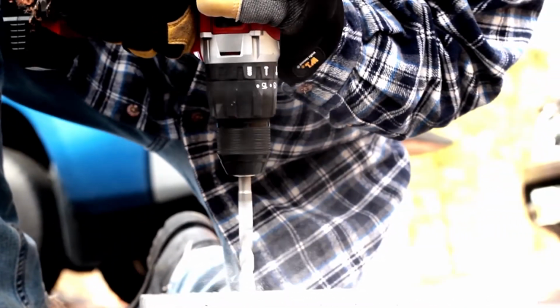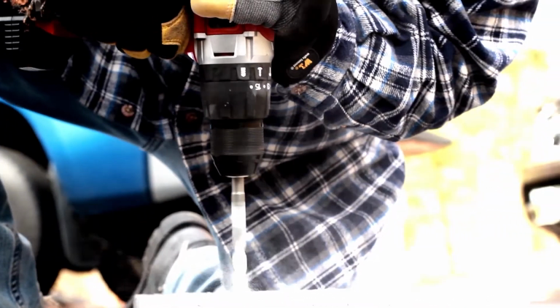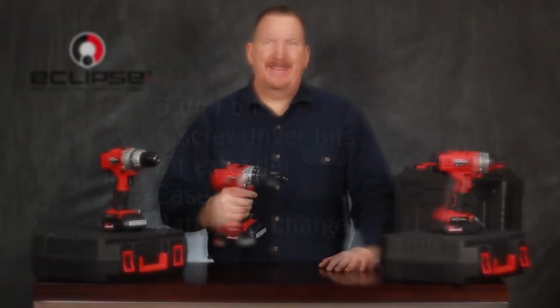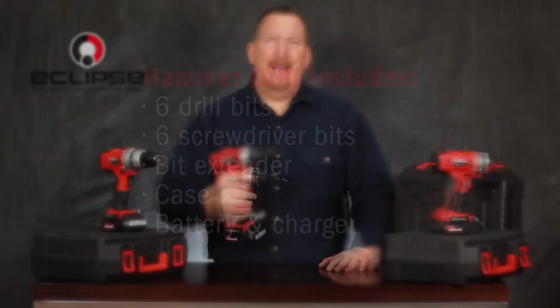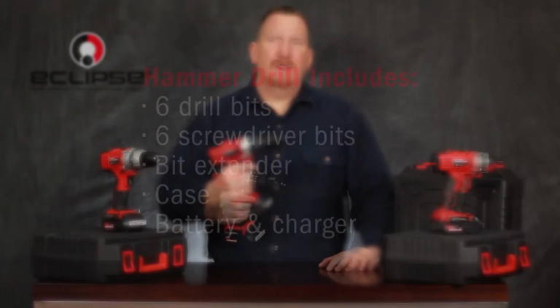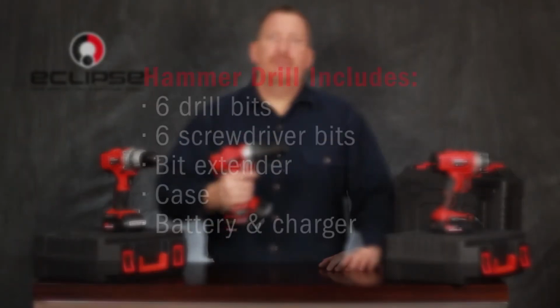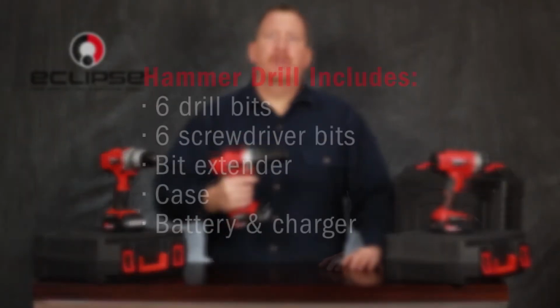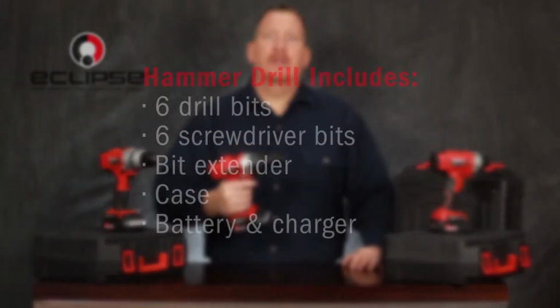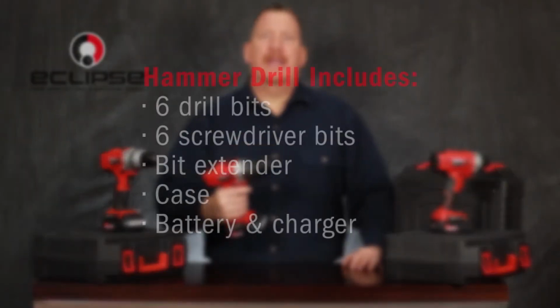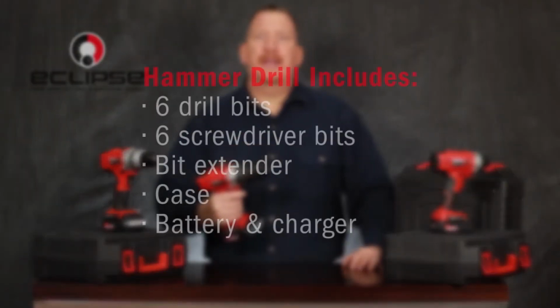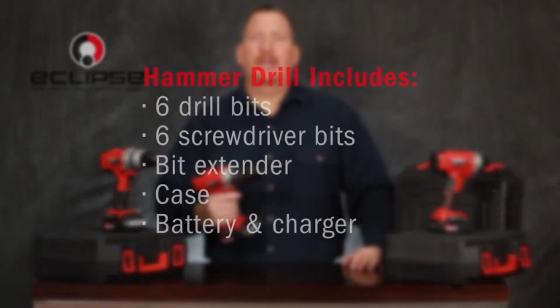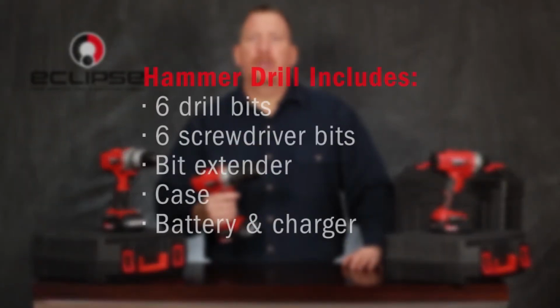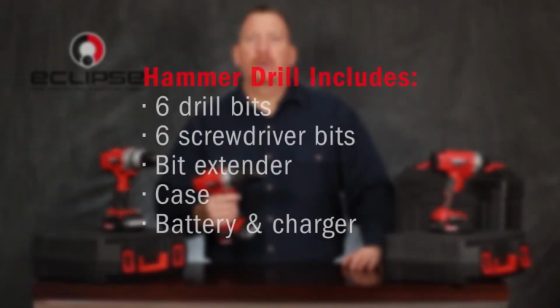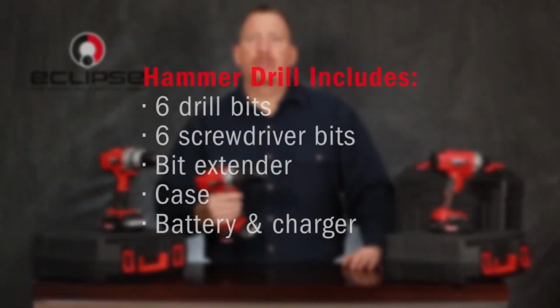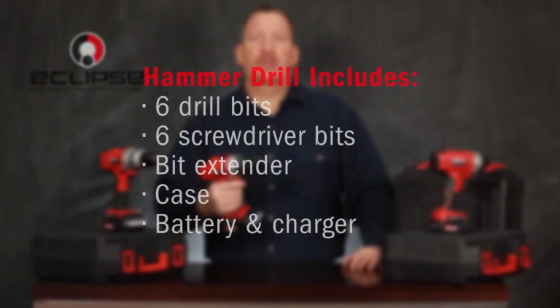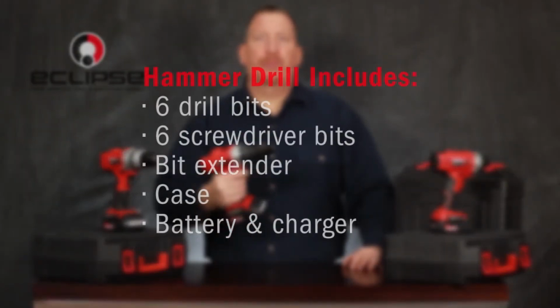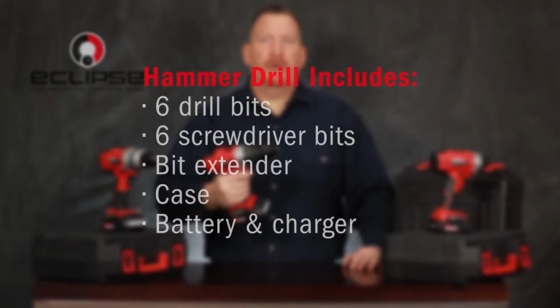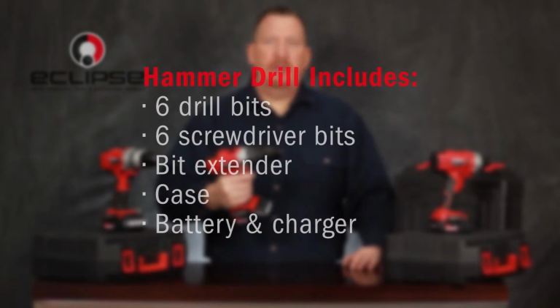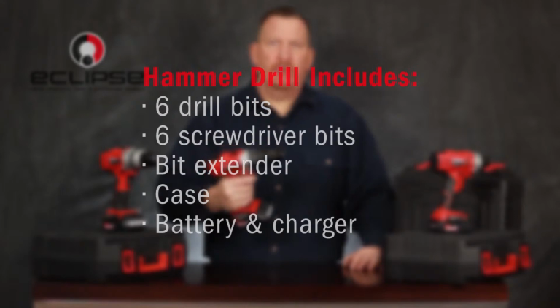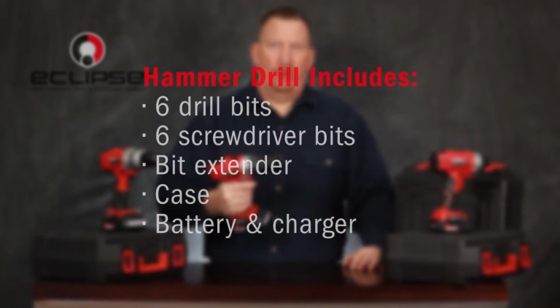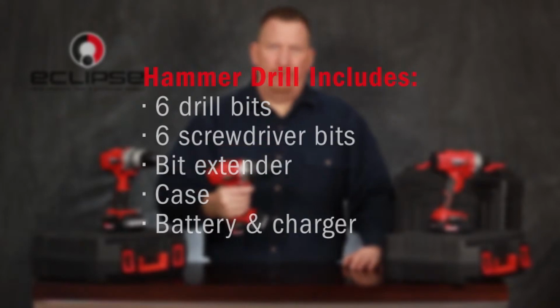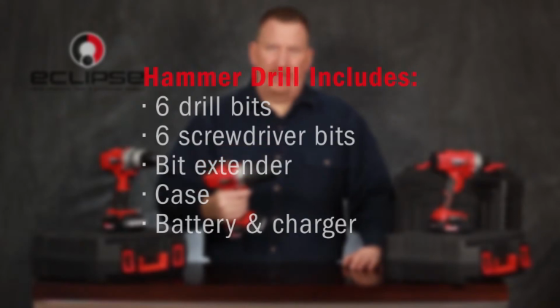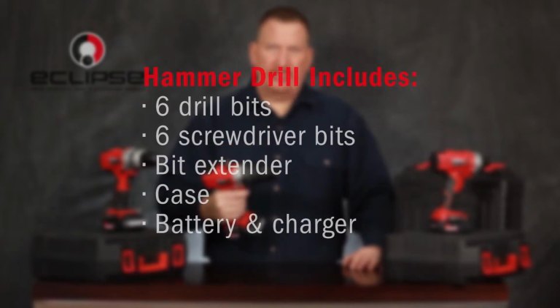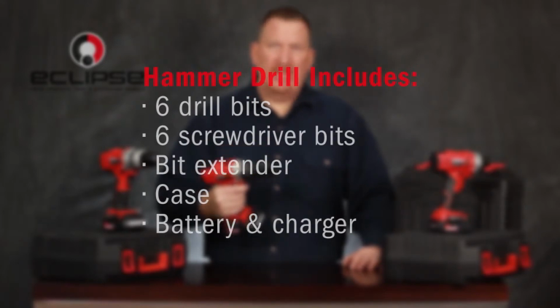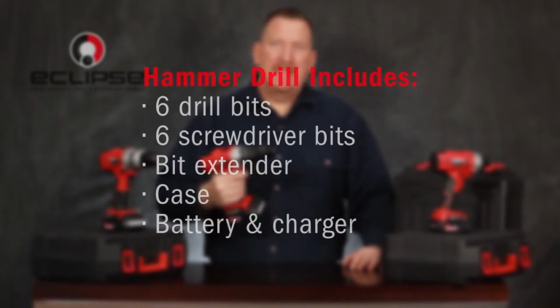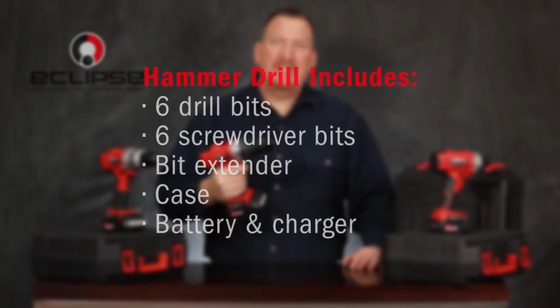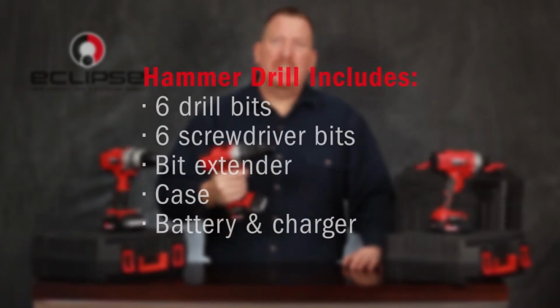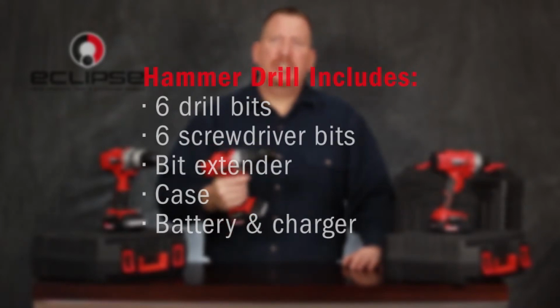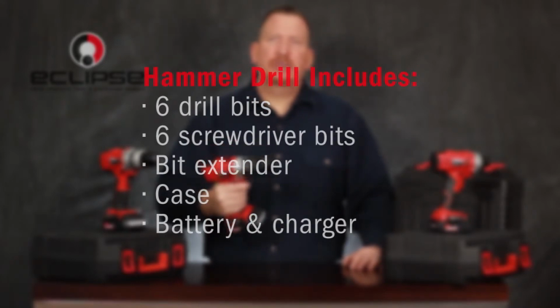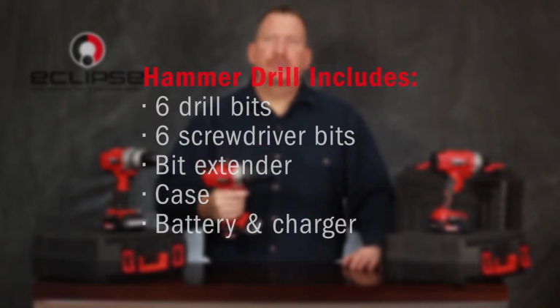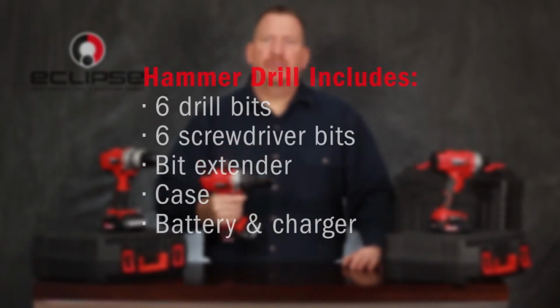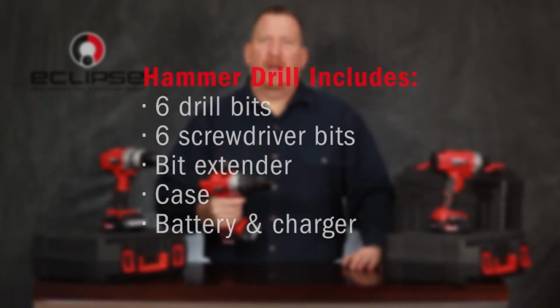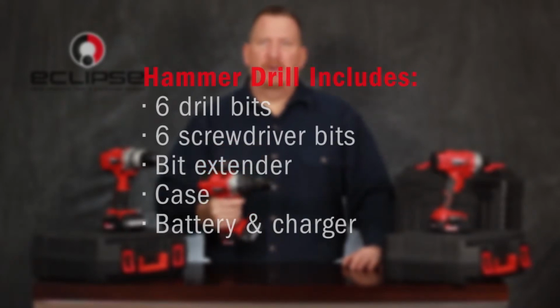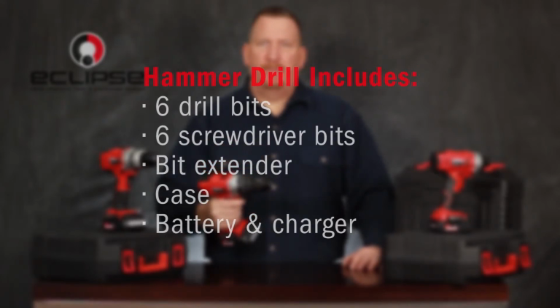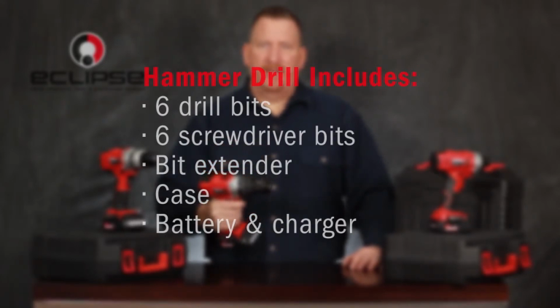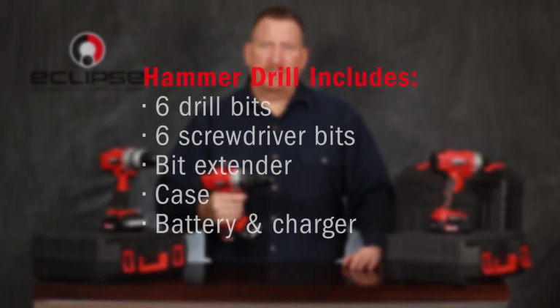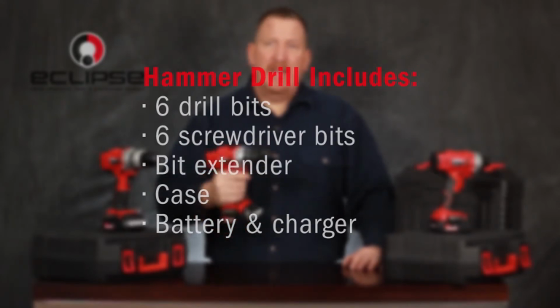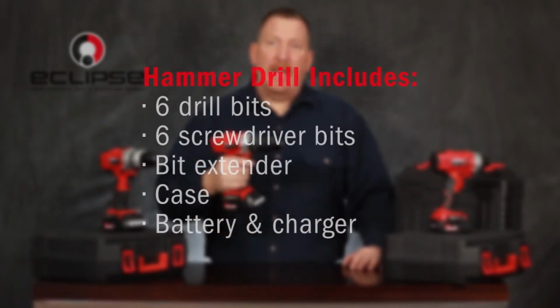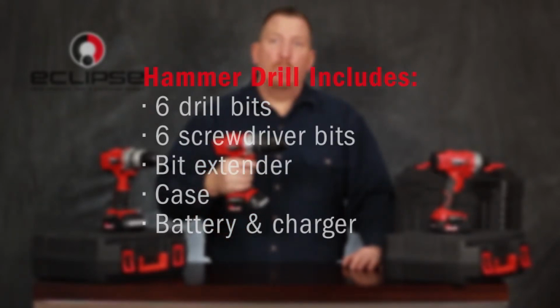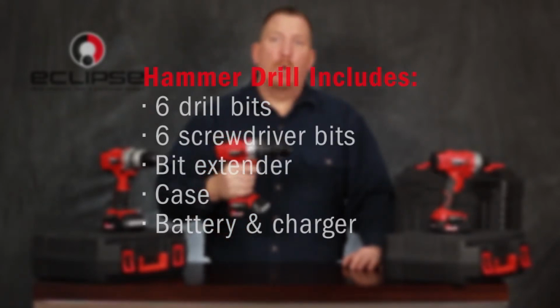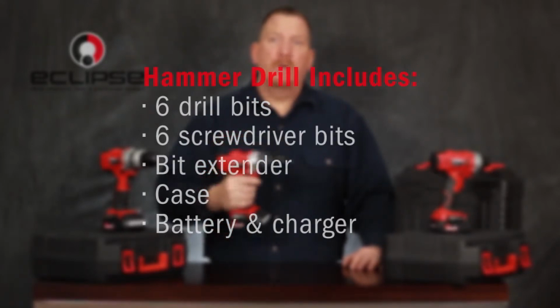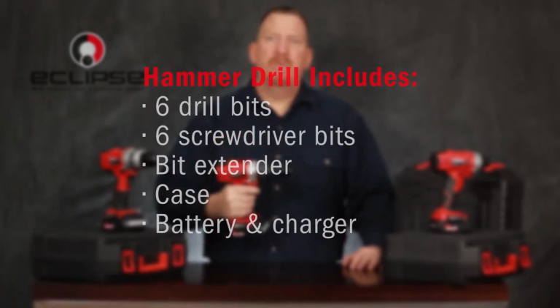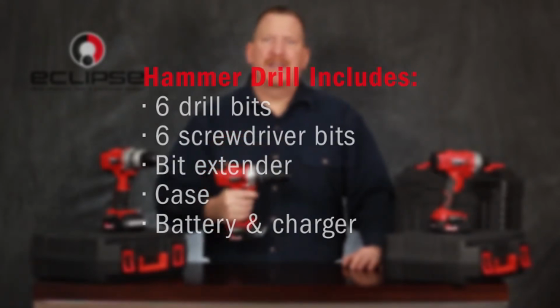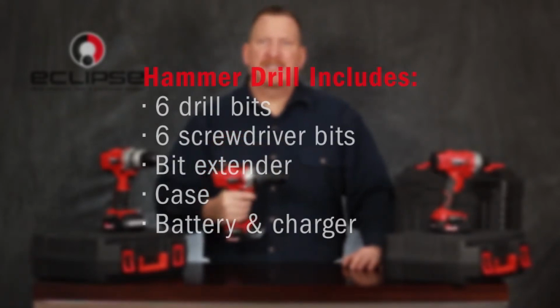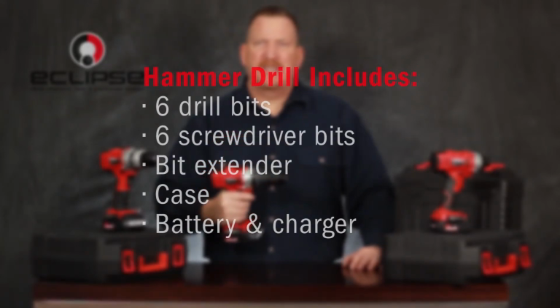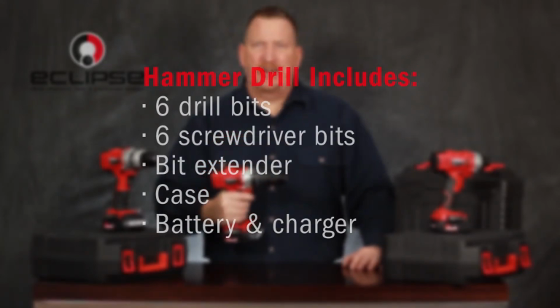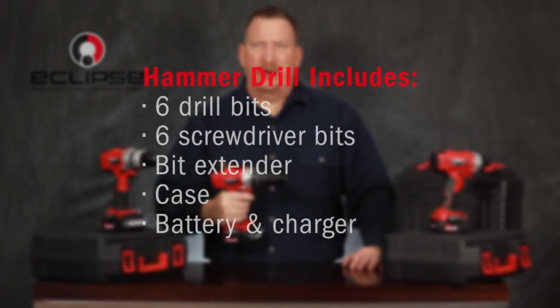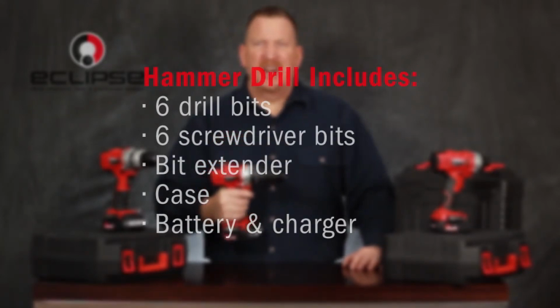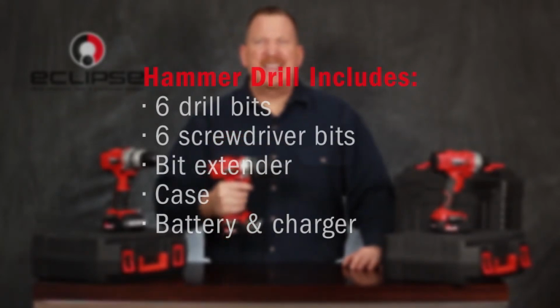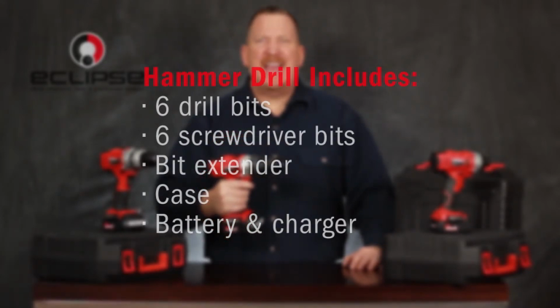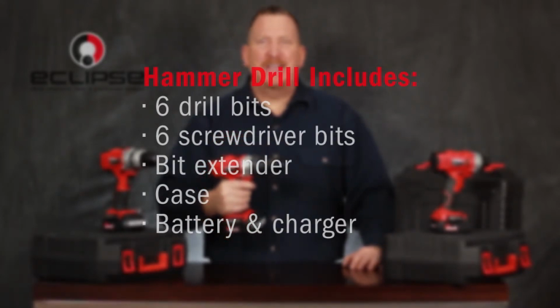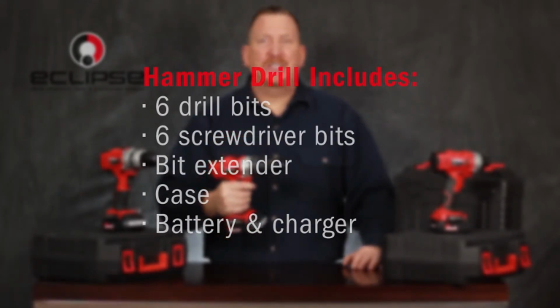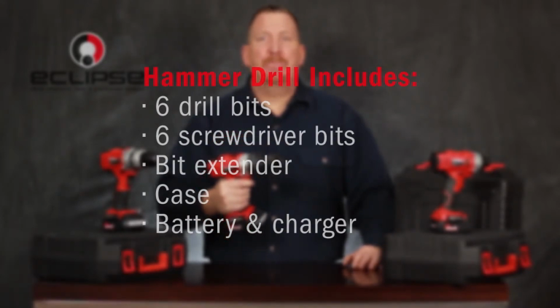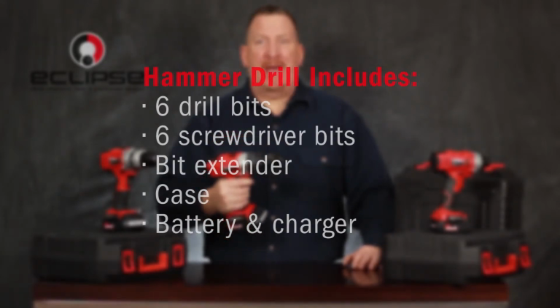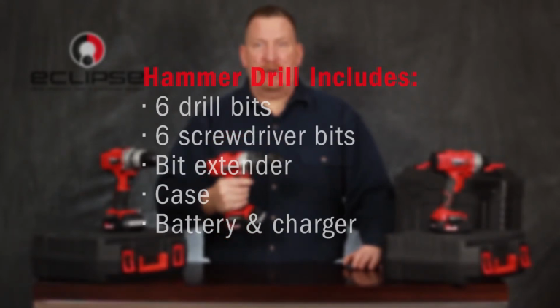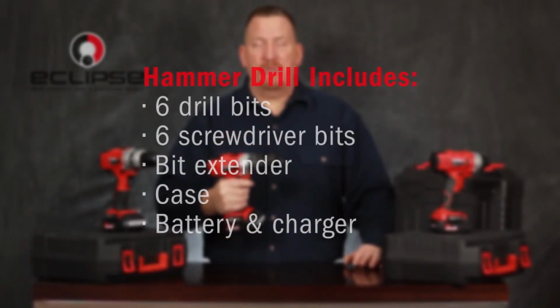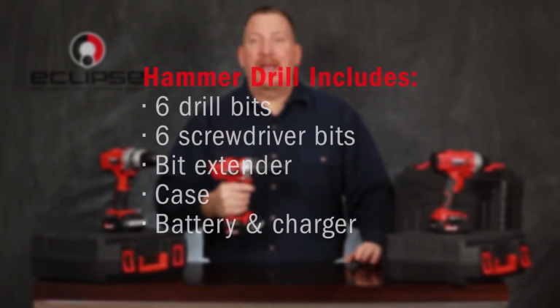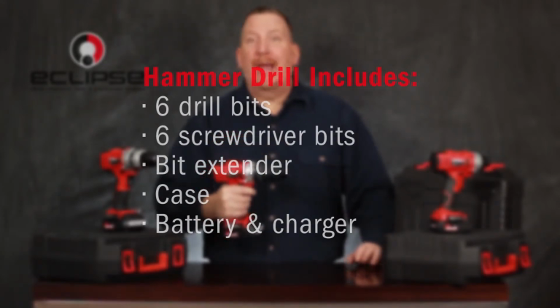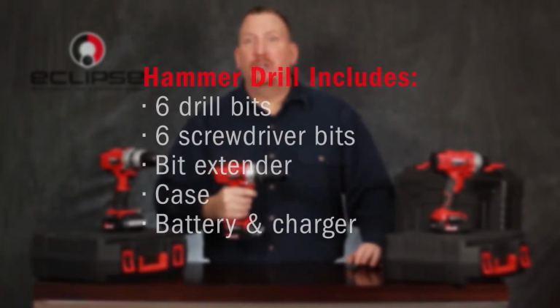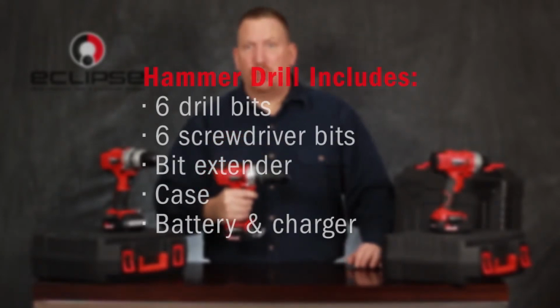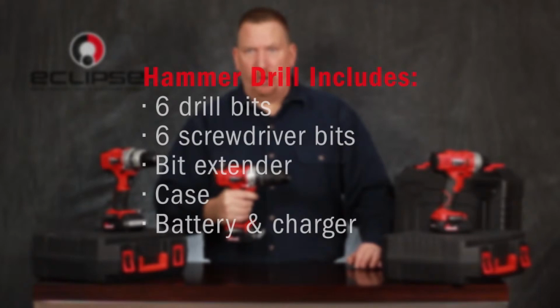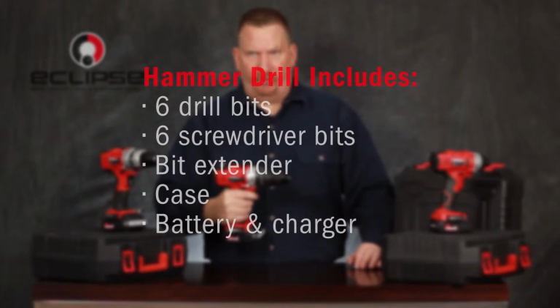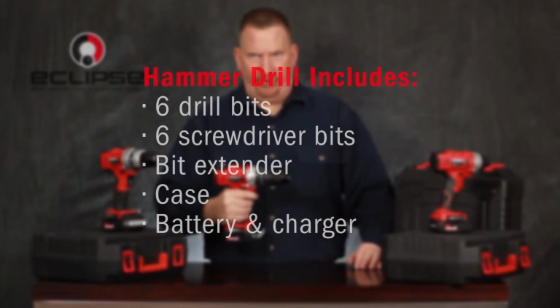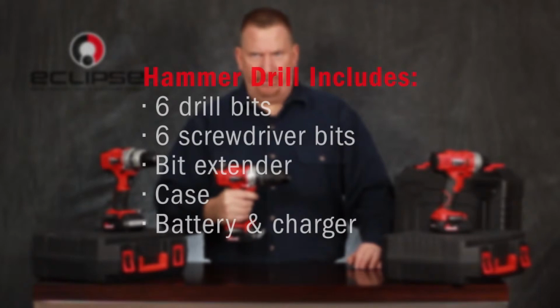The hammer drill kit includes six drill bits, six screwdriver bits, one bit extender, case, battery, and charger.